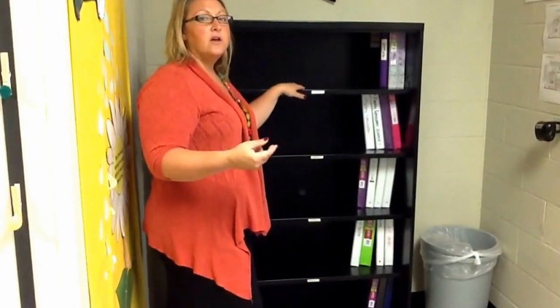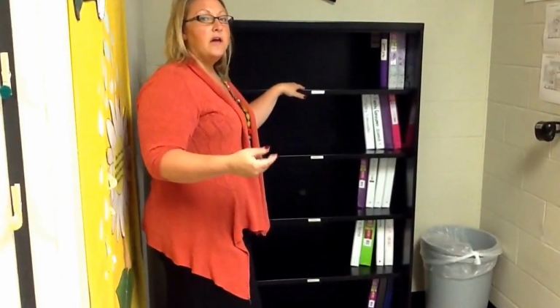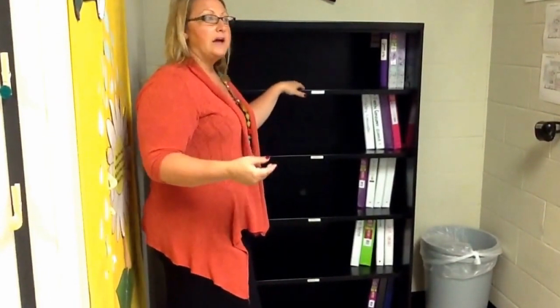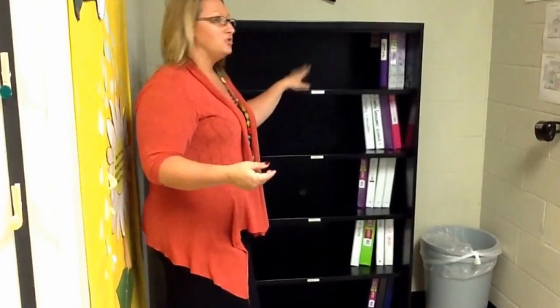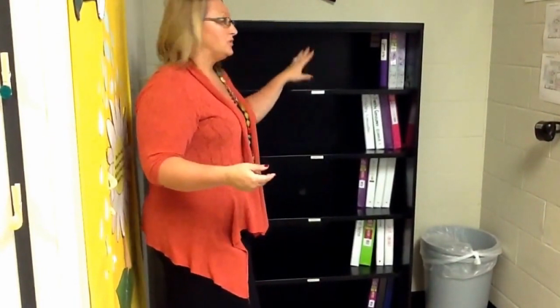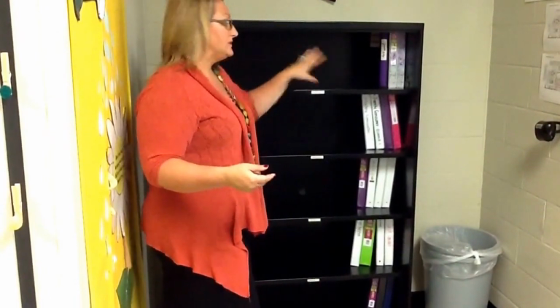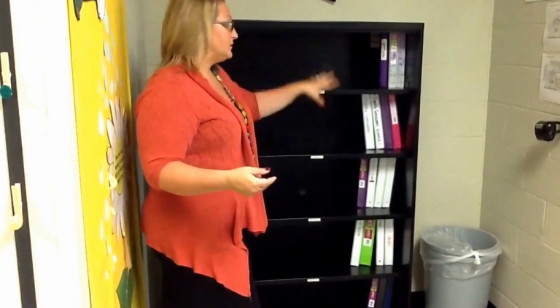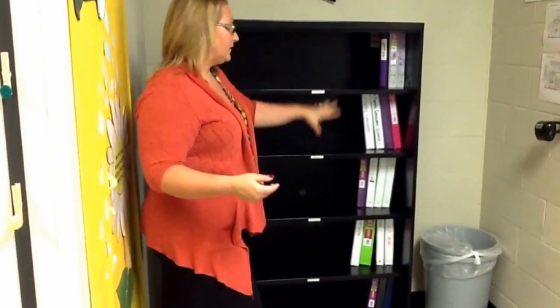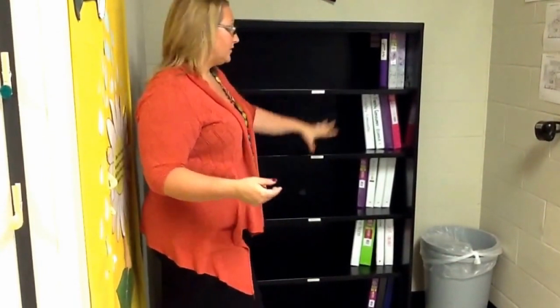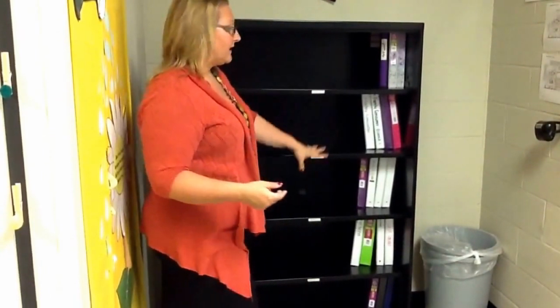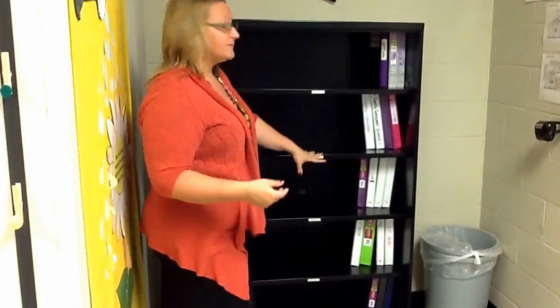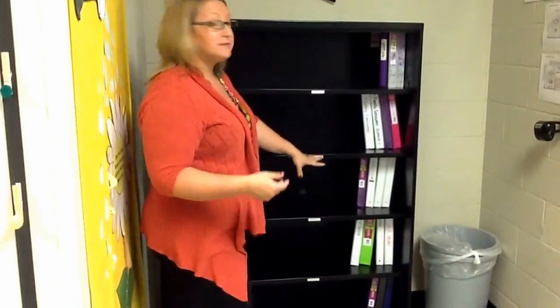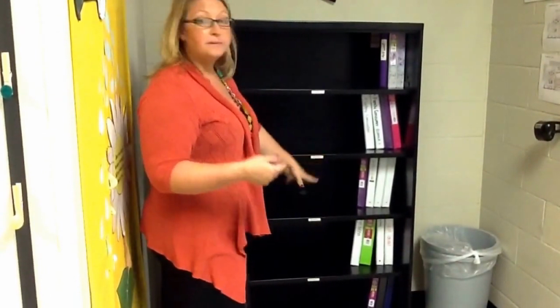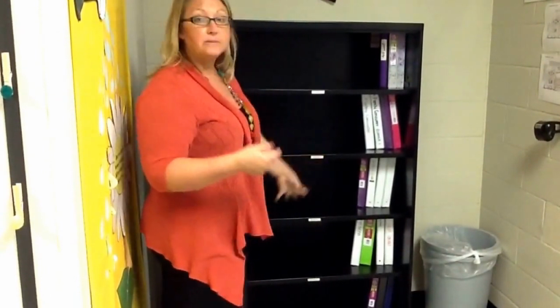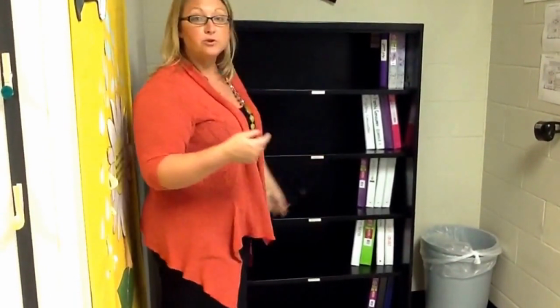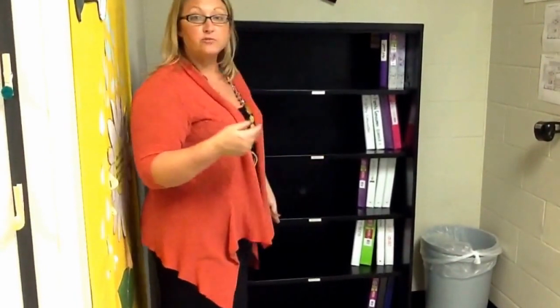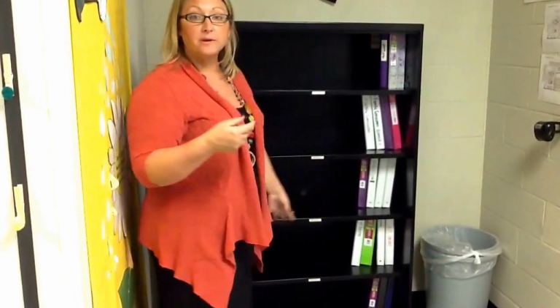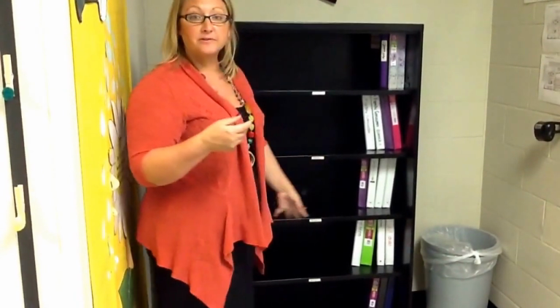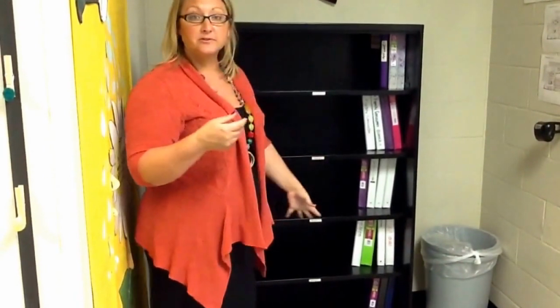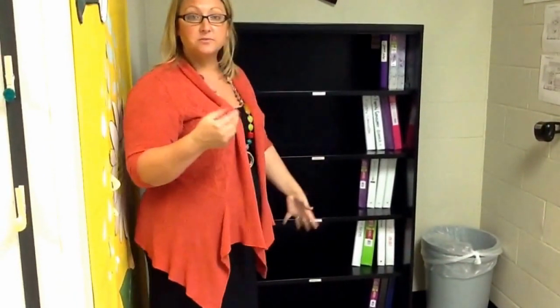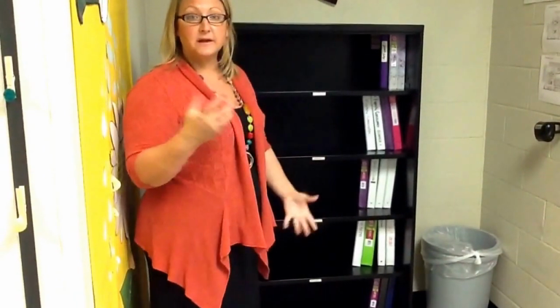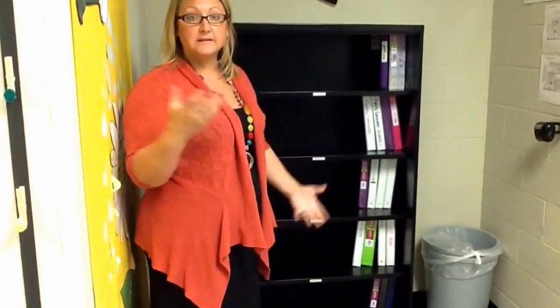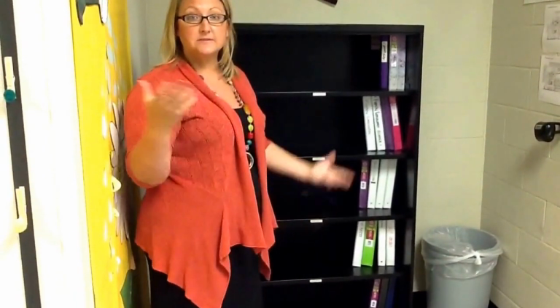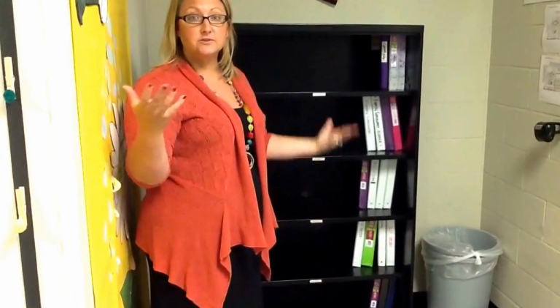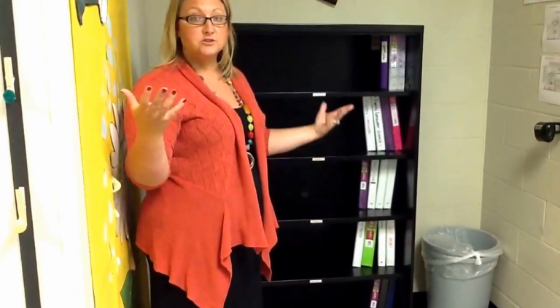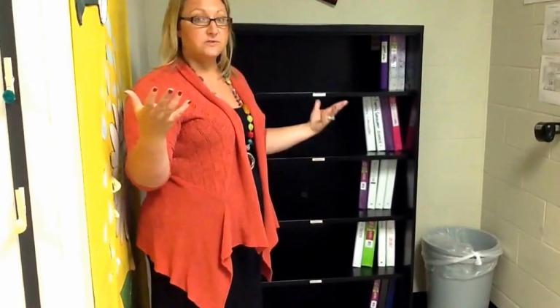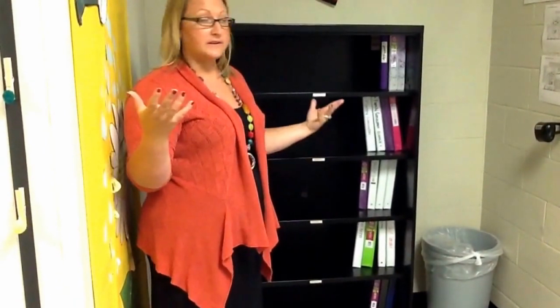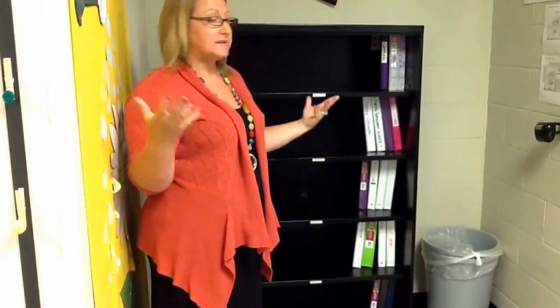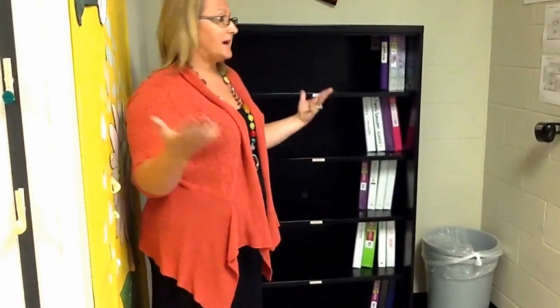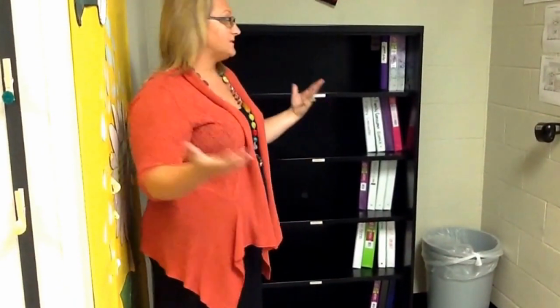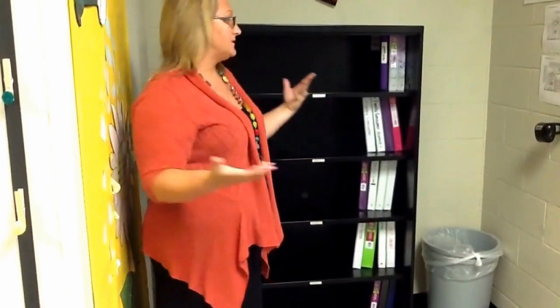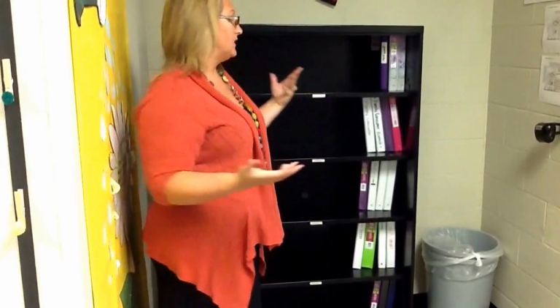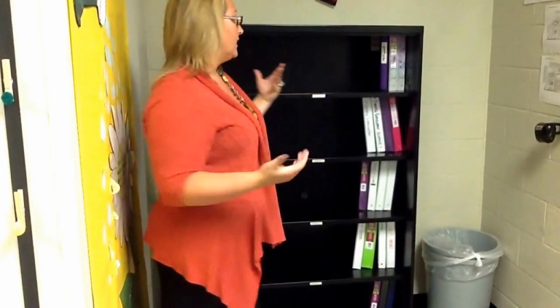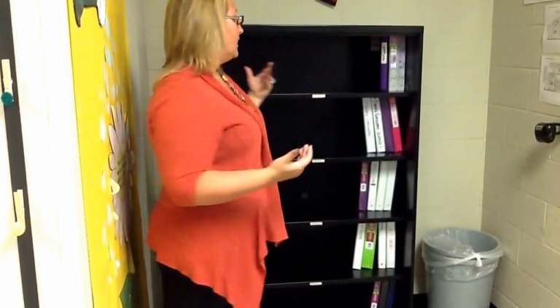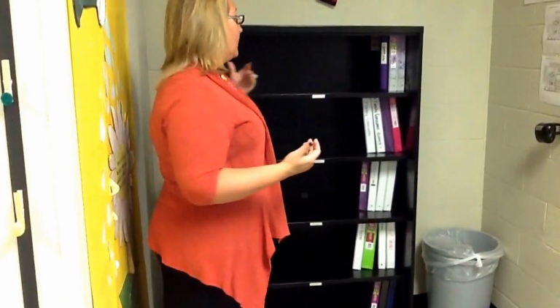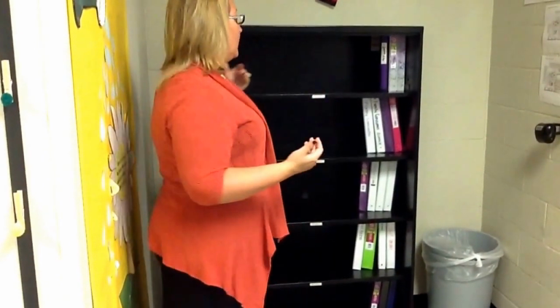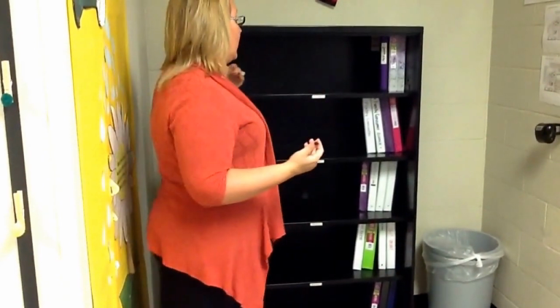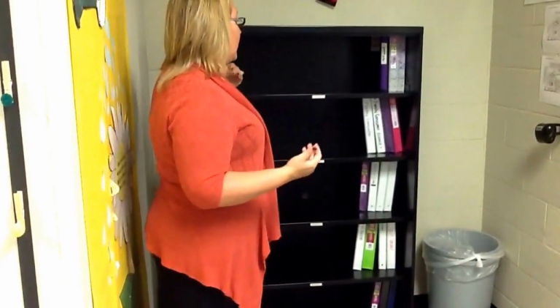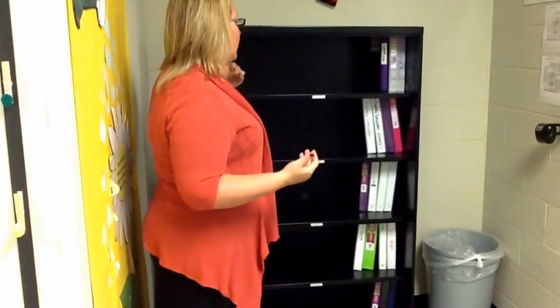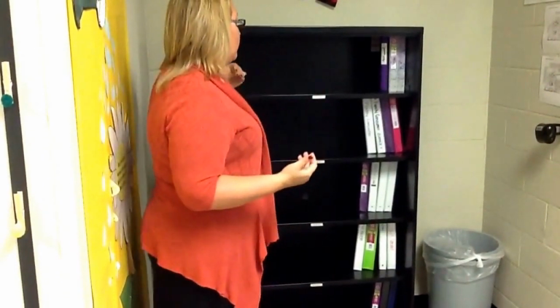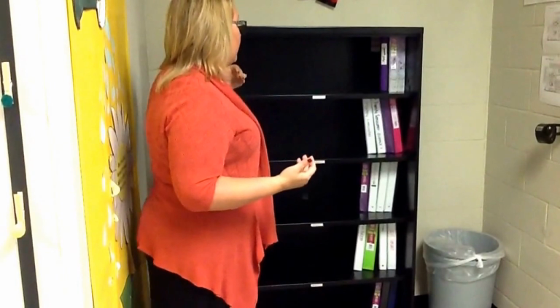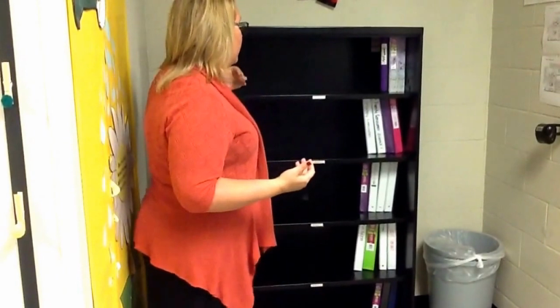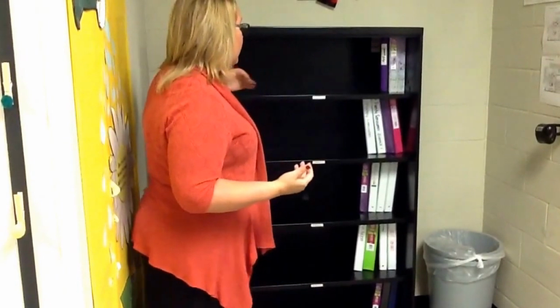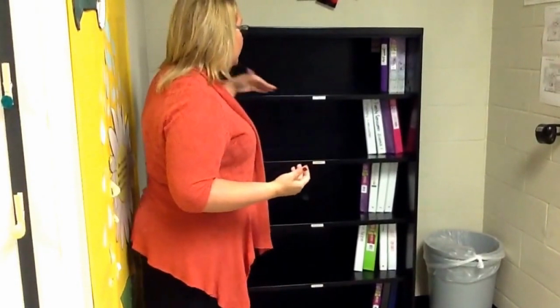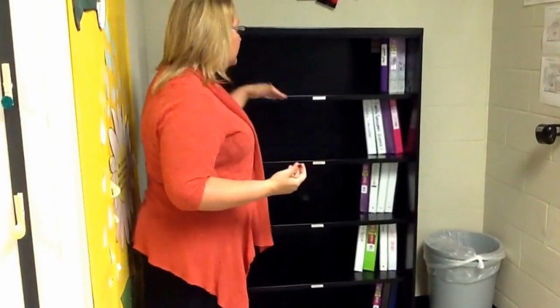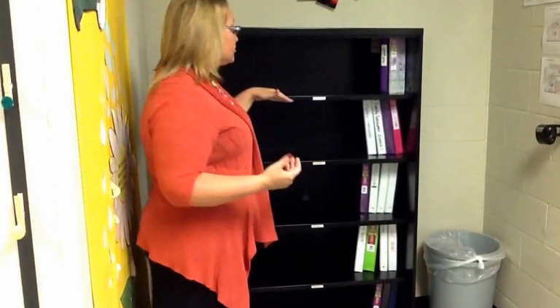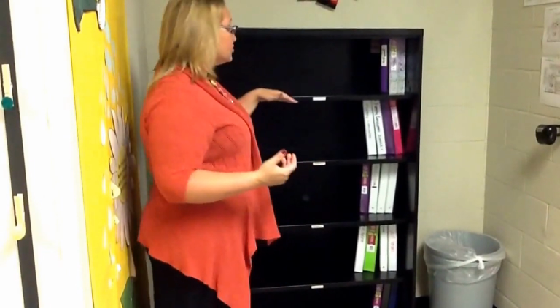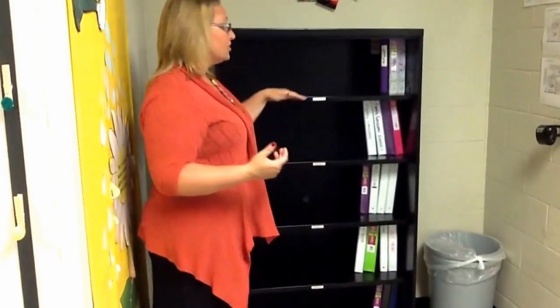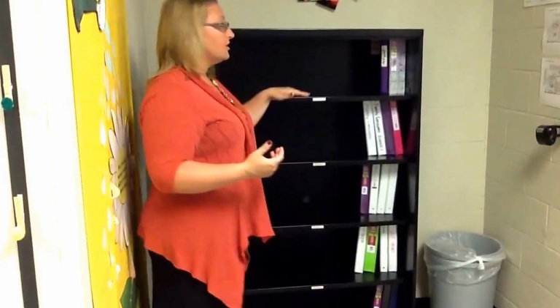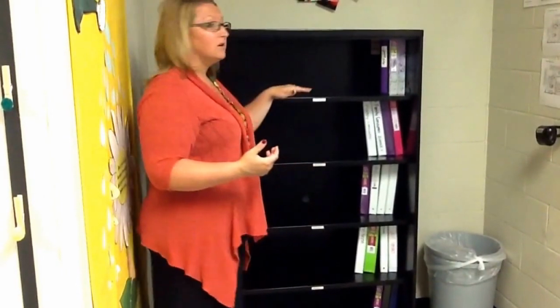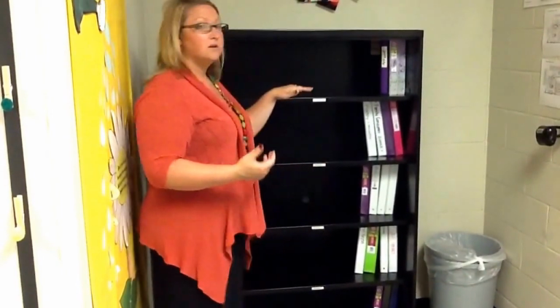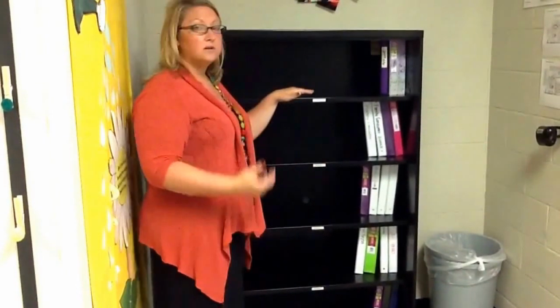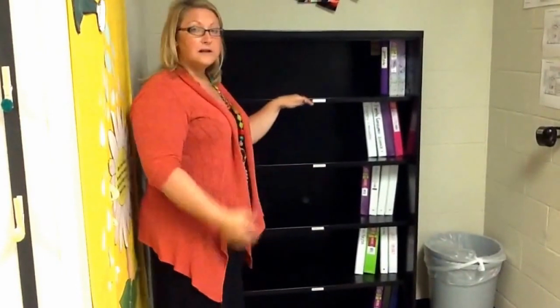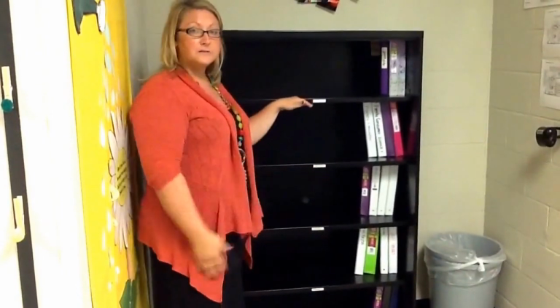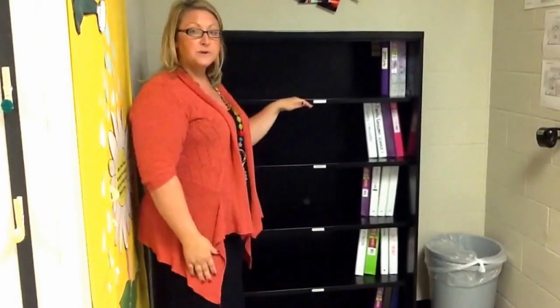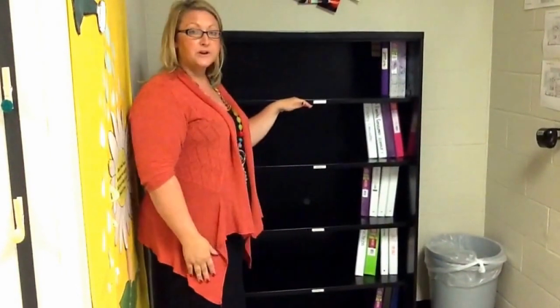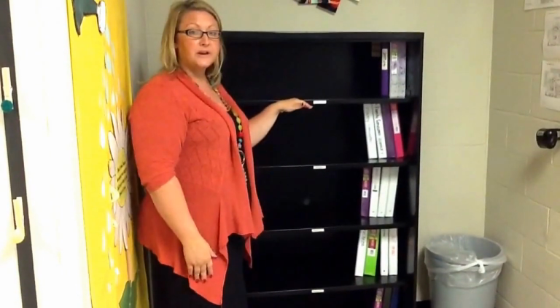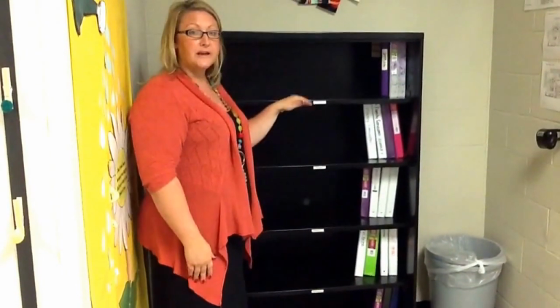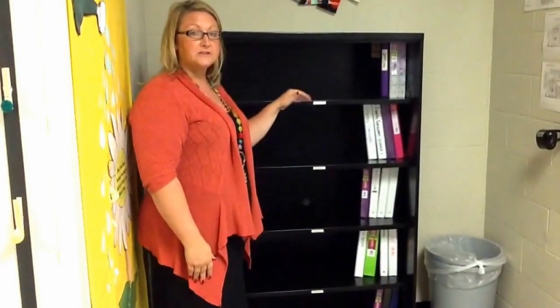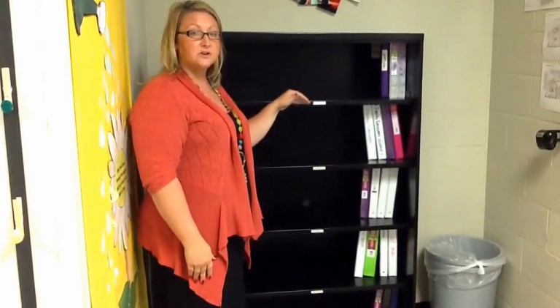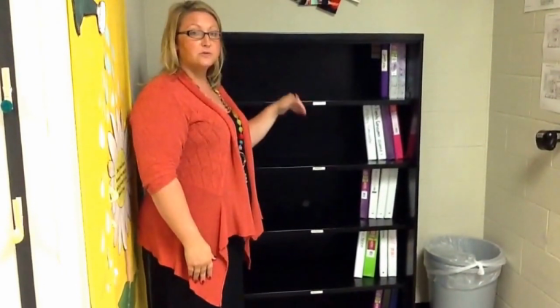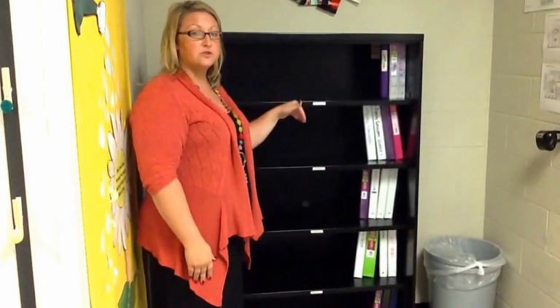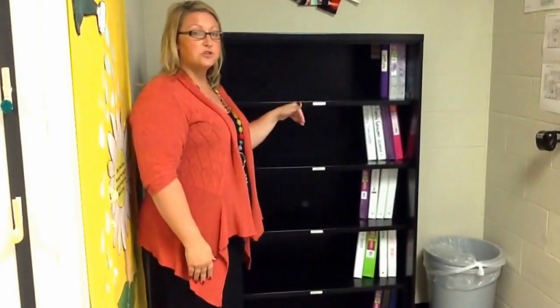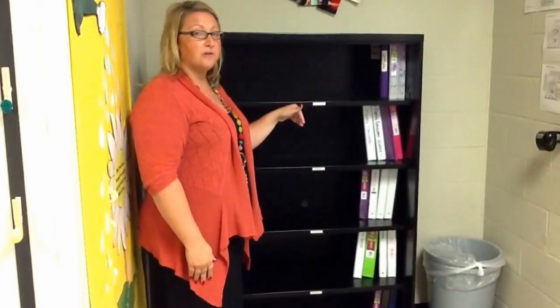As you can see, we already have some people who brought their supplies in, which is fantastic. Each class period has their own shelf.